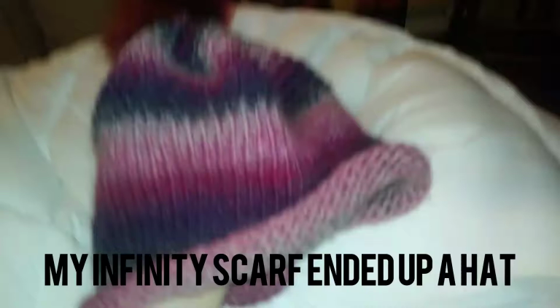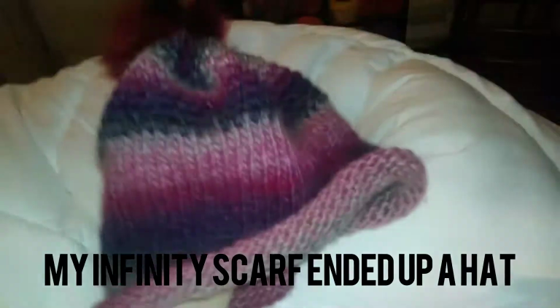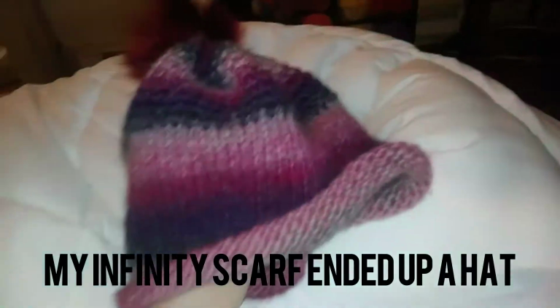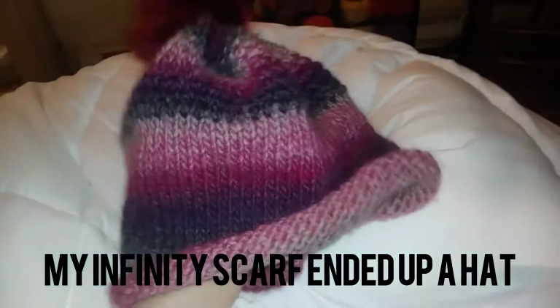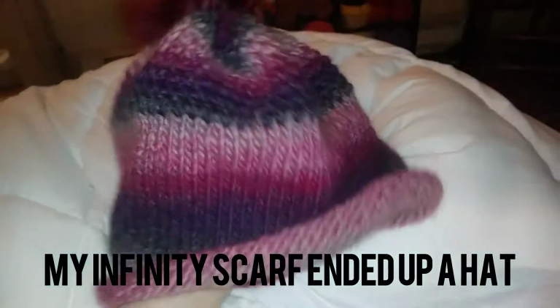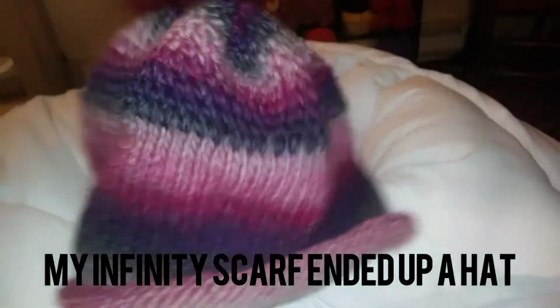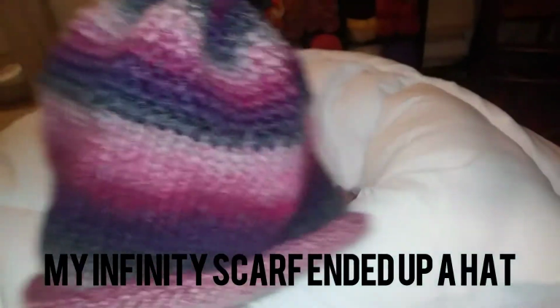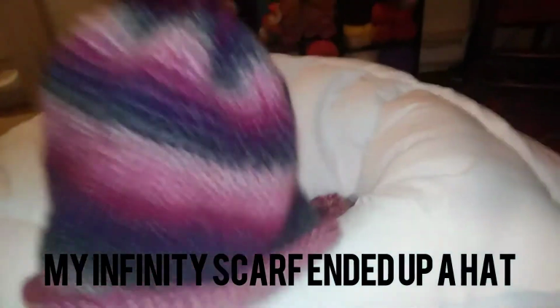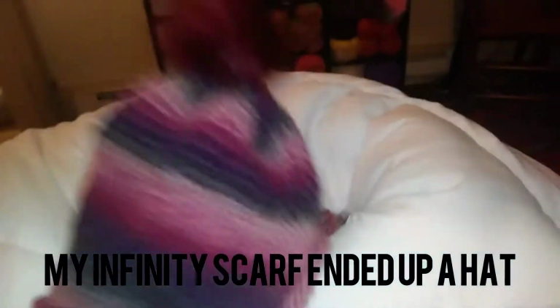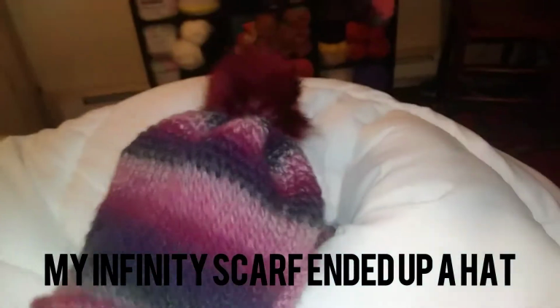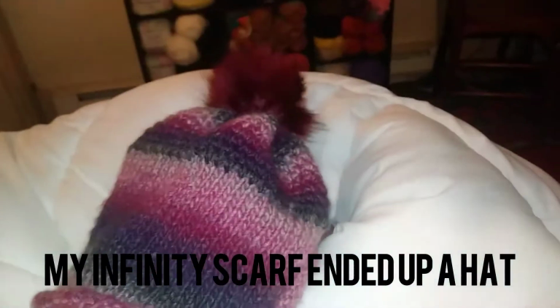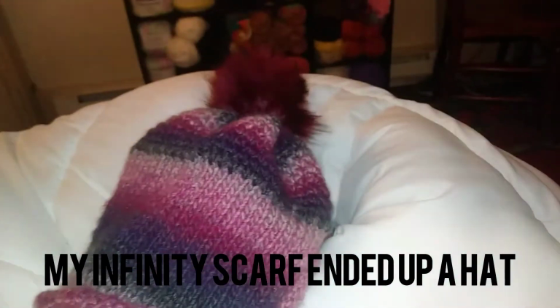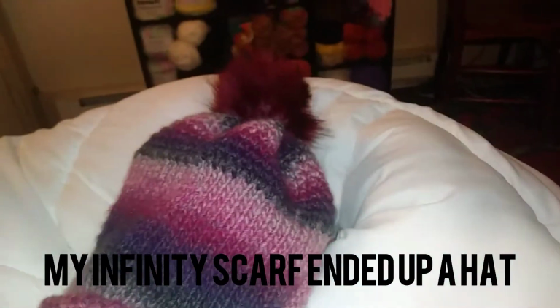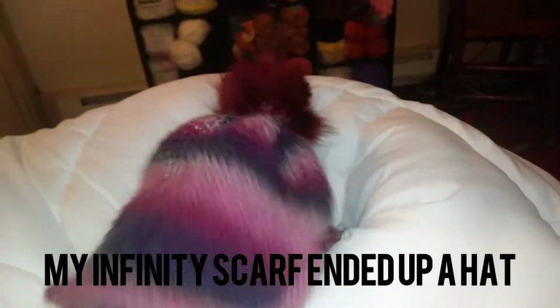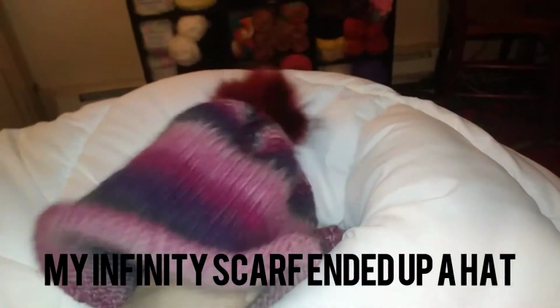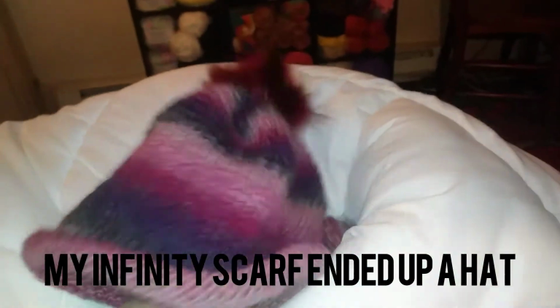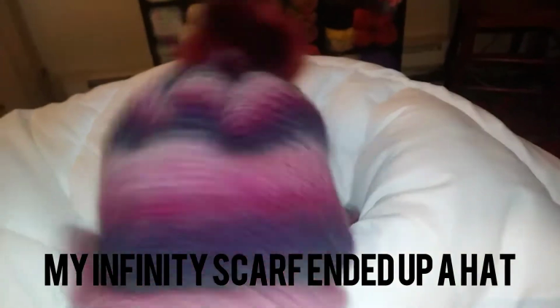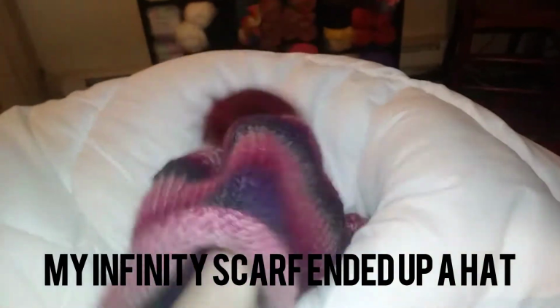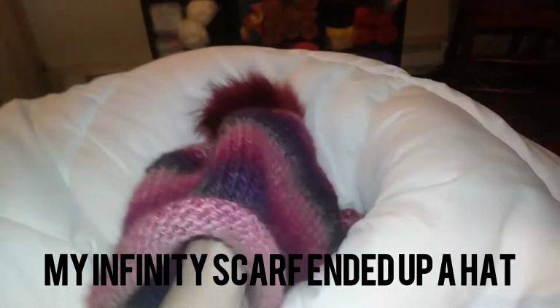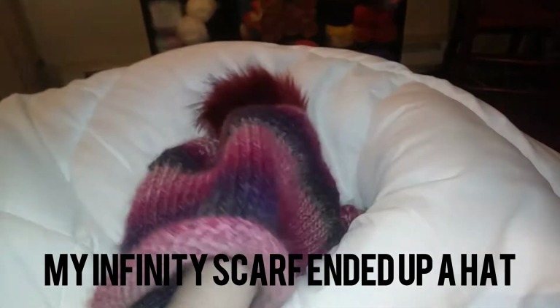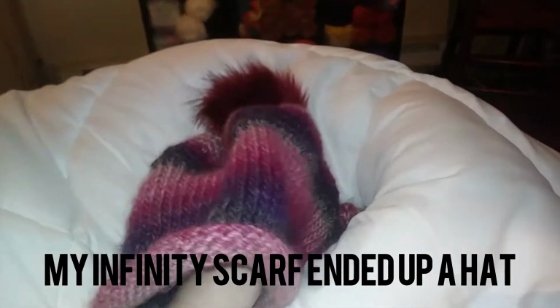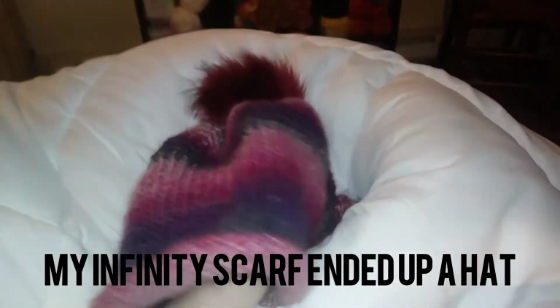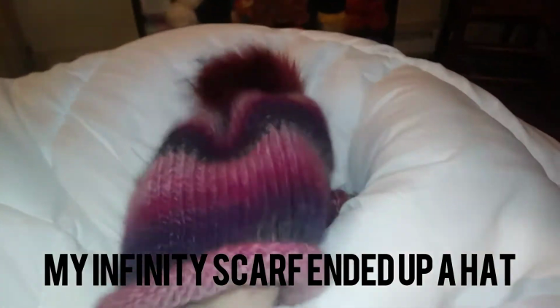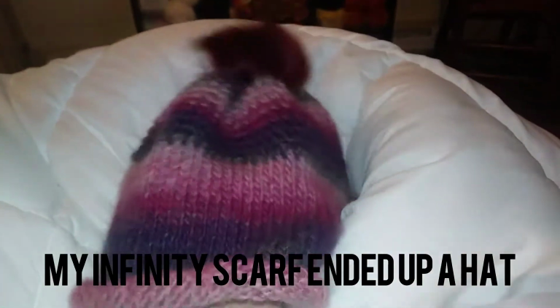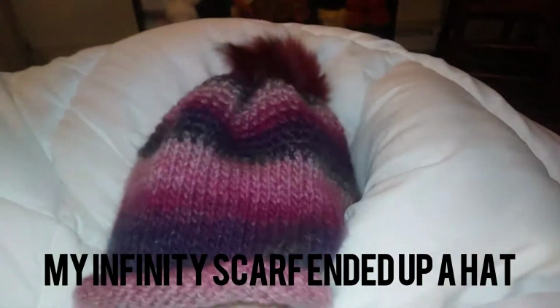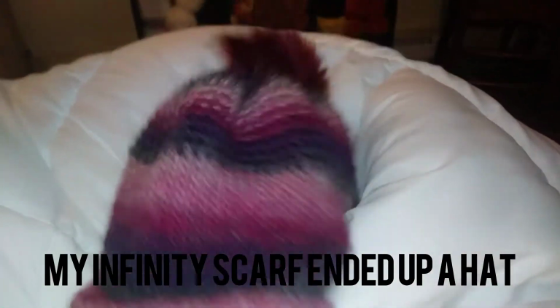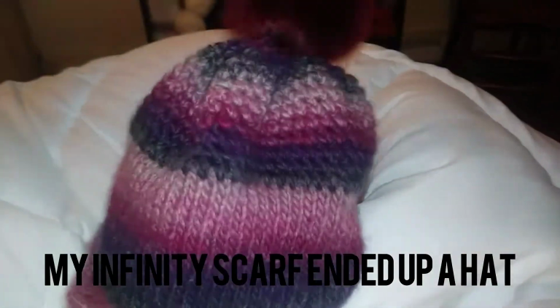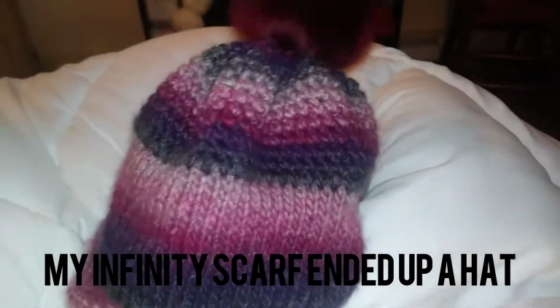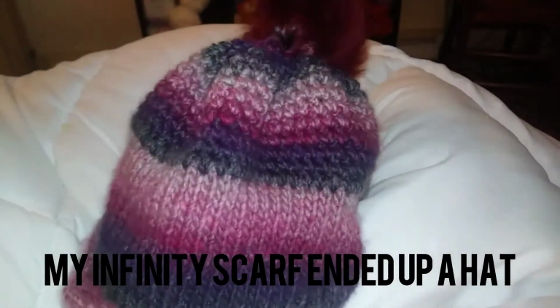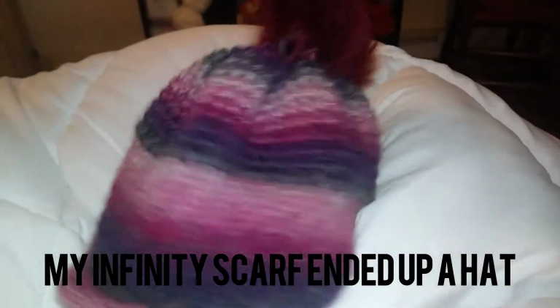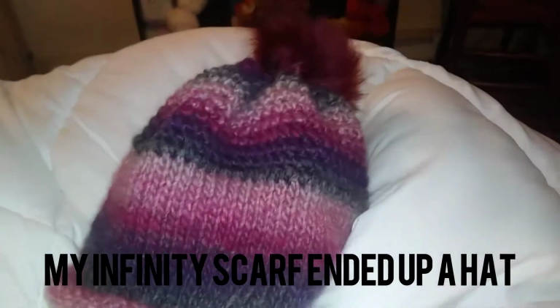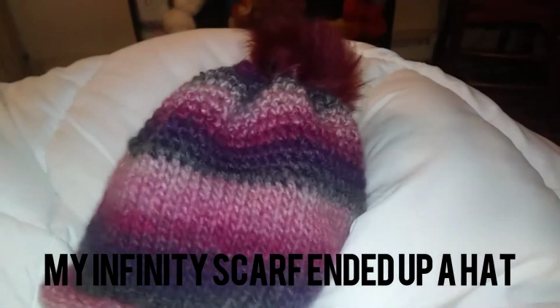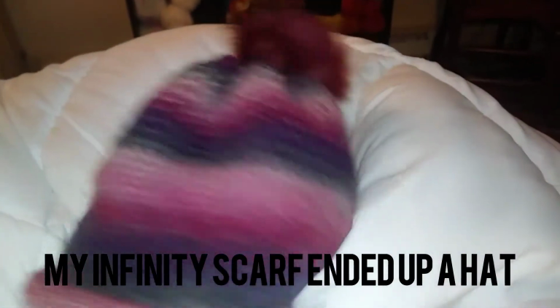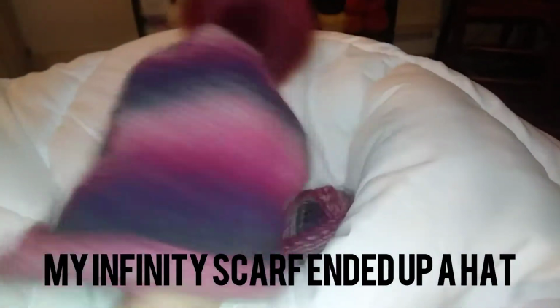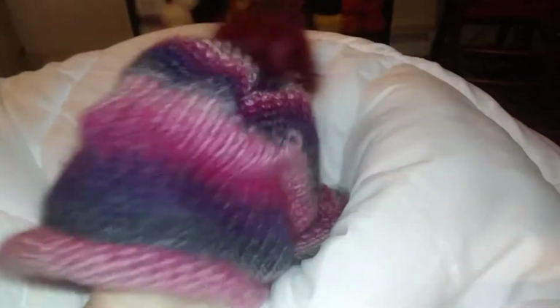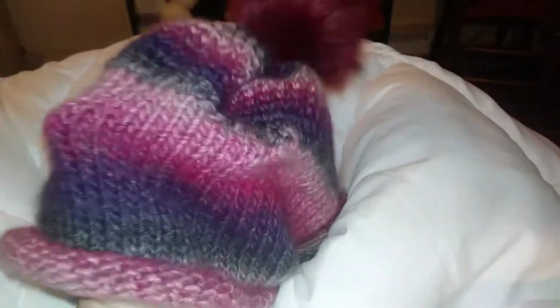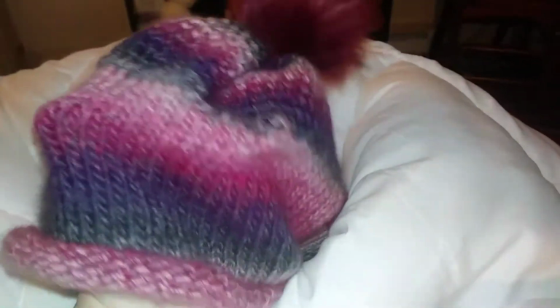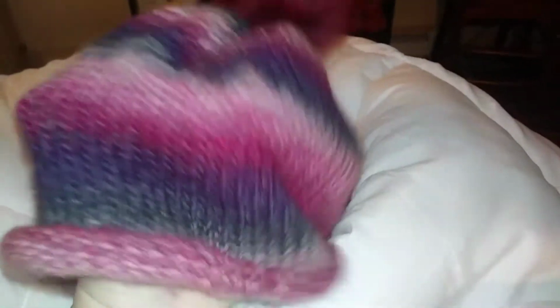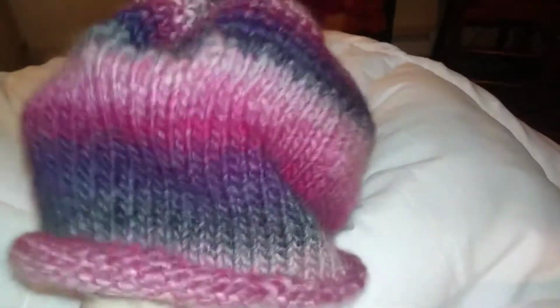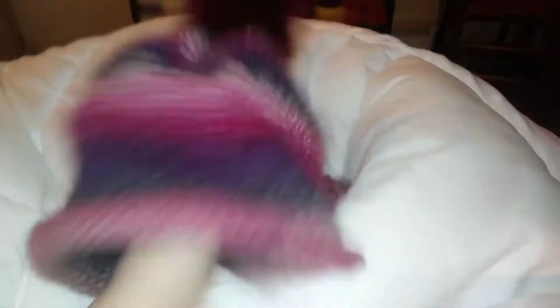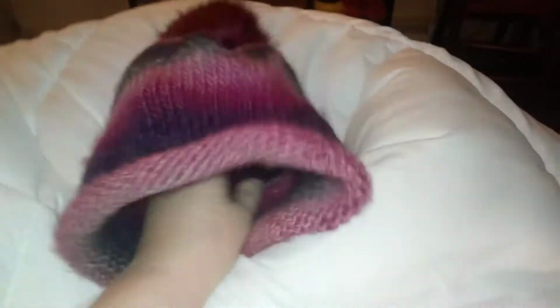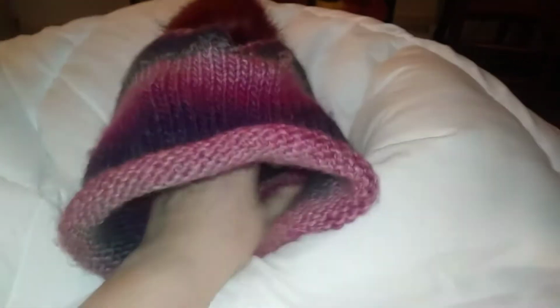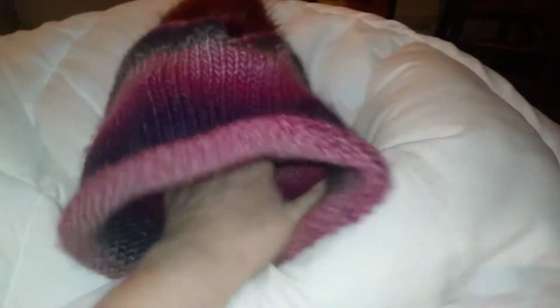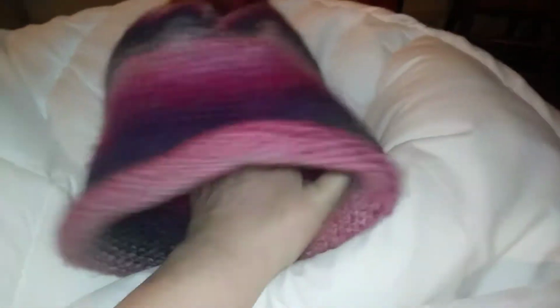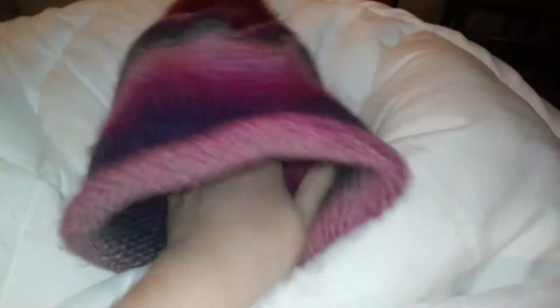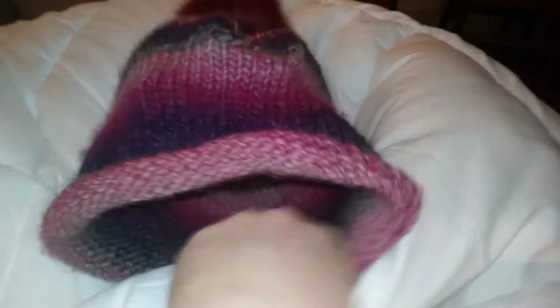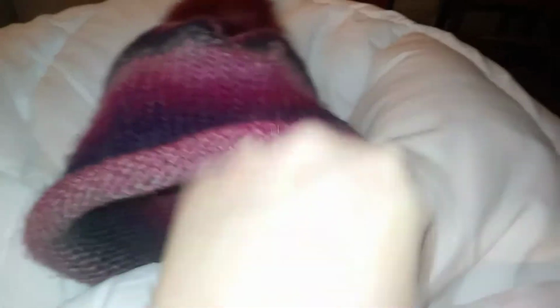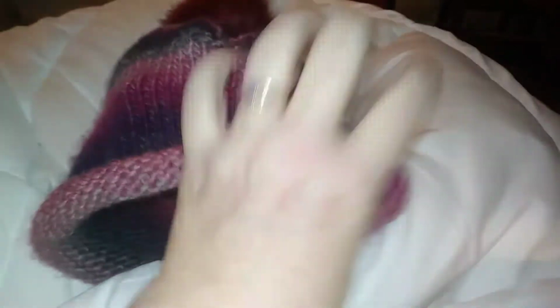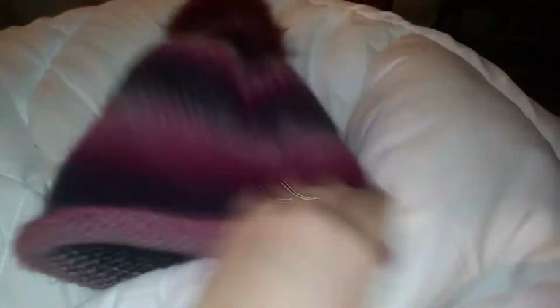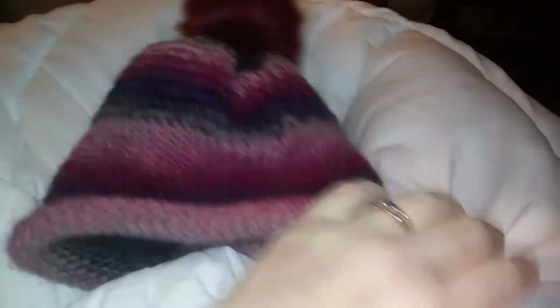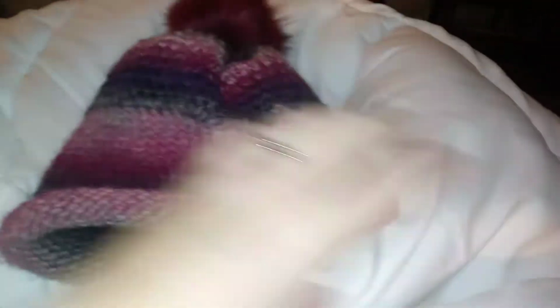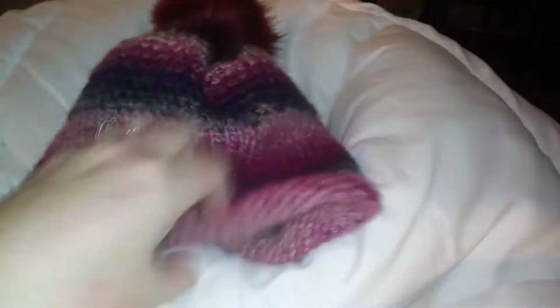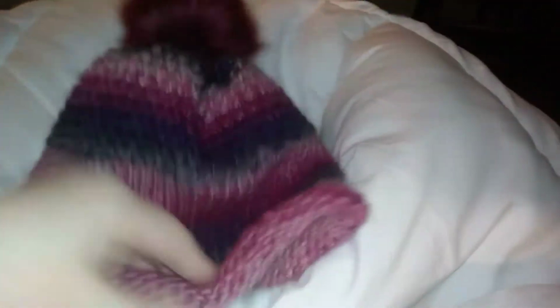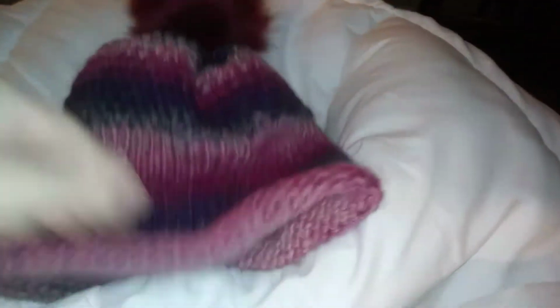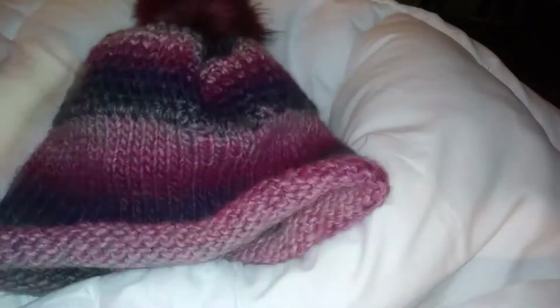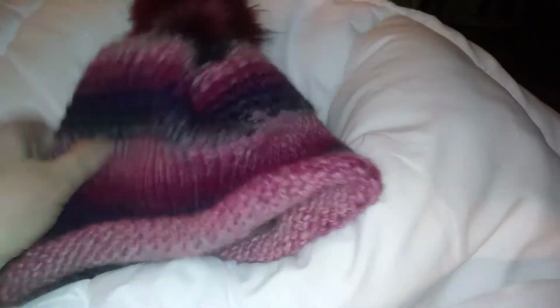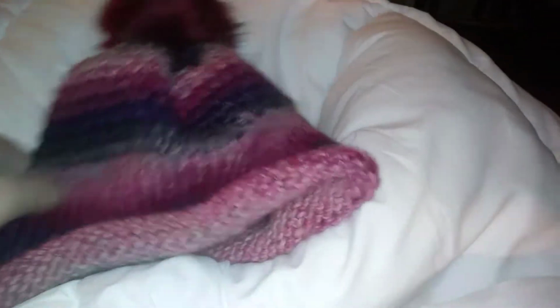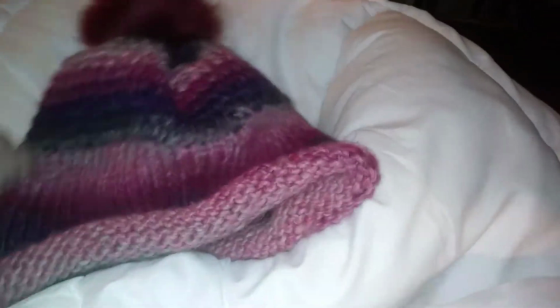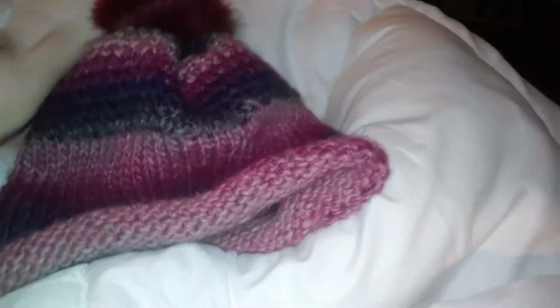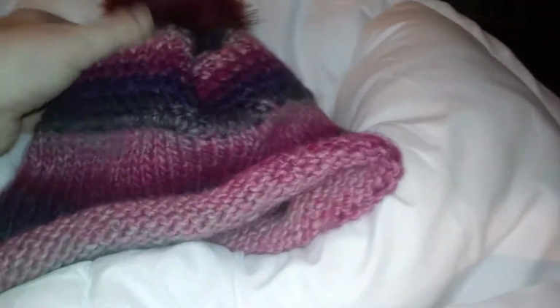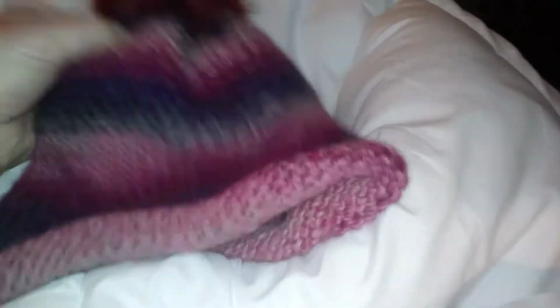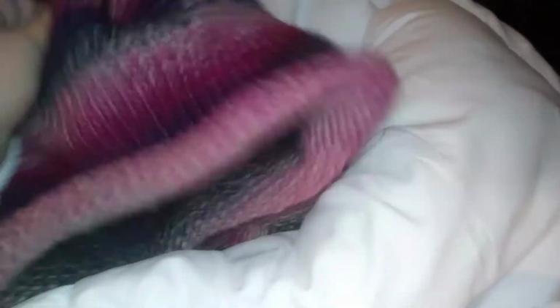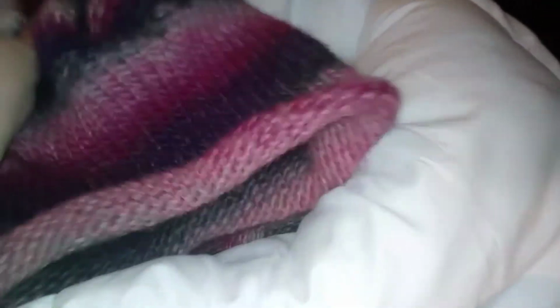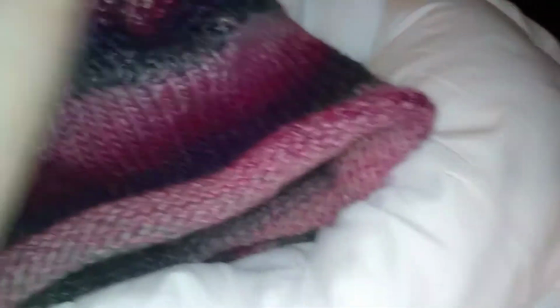Well, turn it into a hat. Lesson learned.